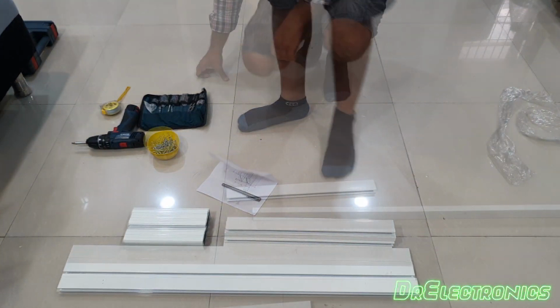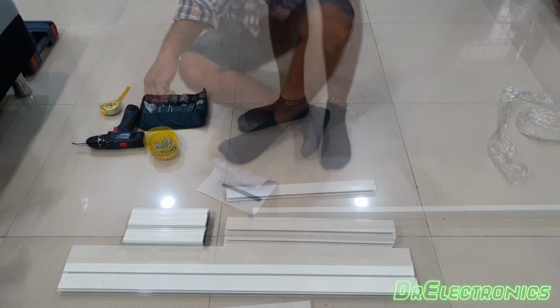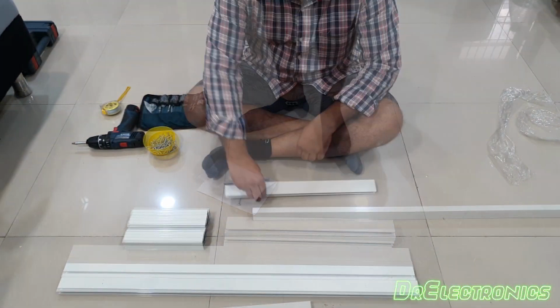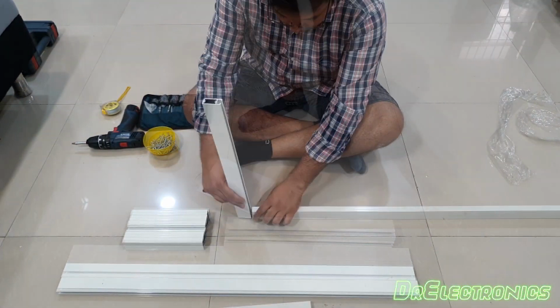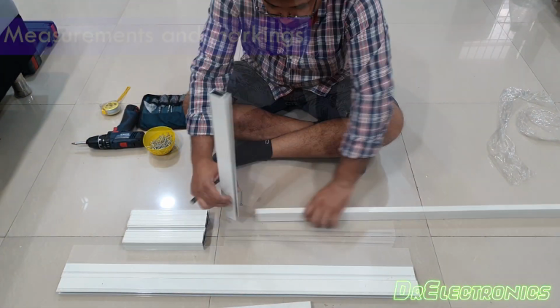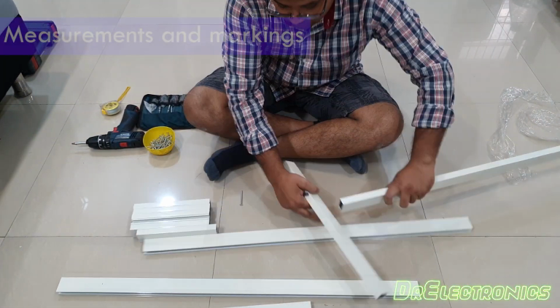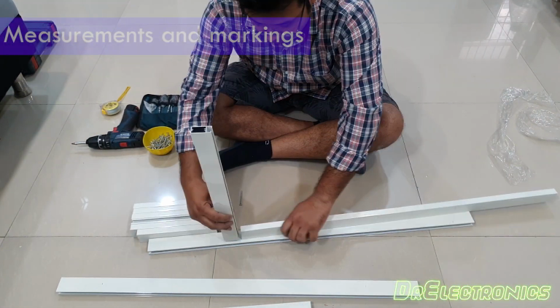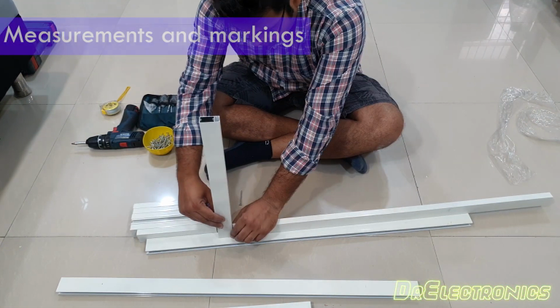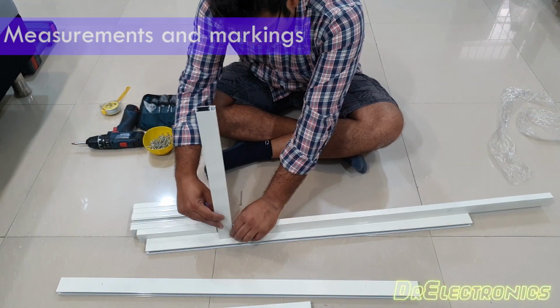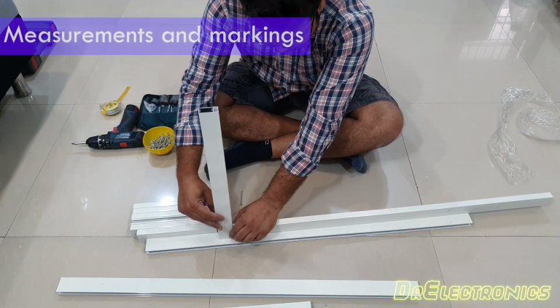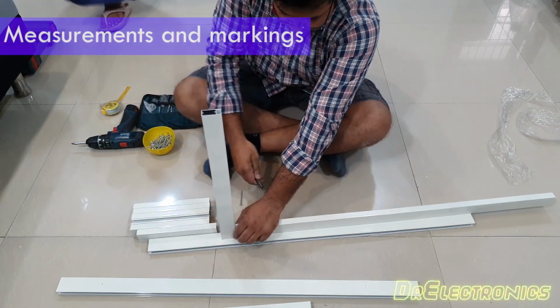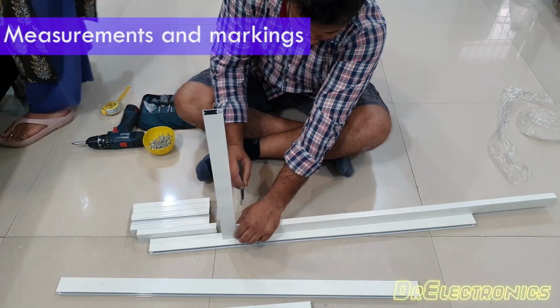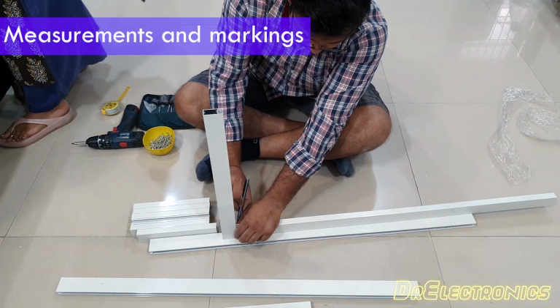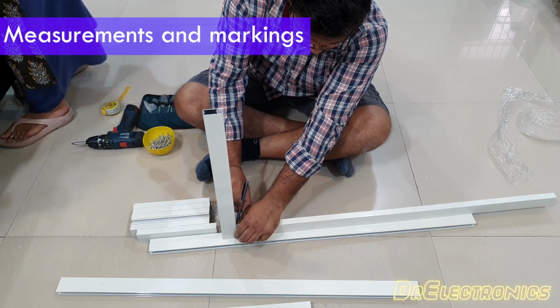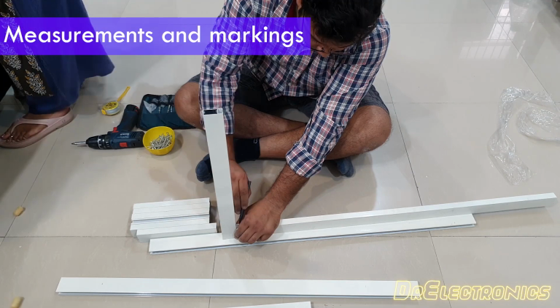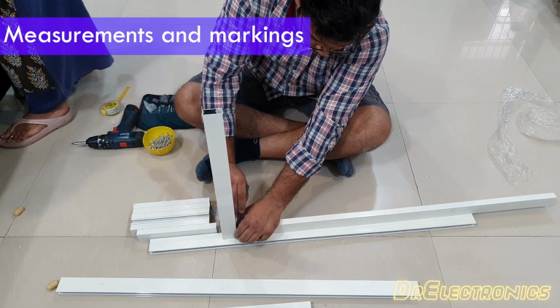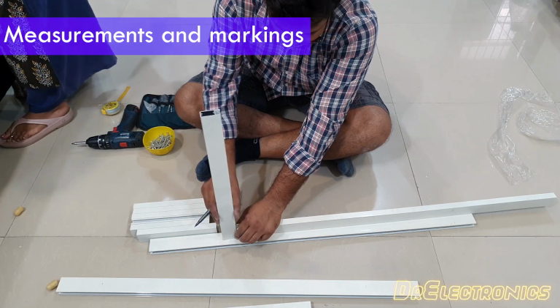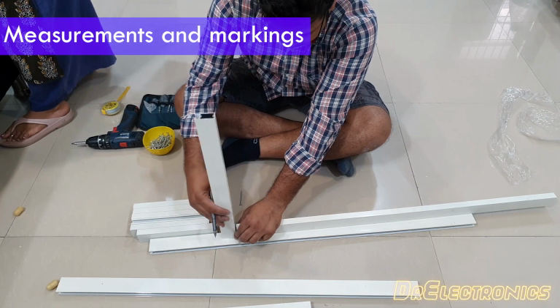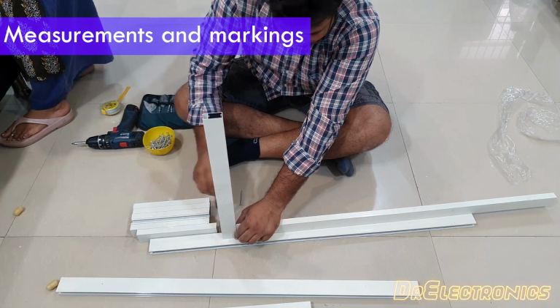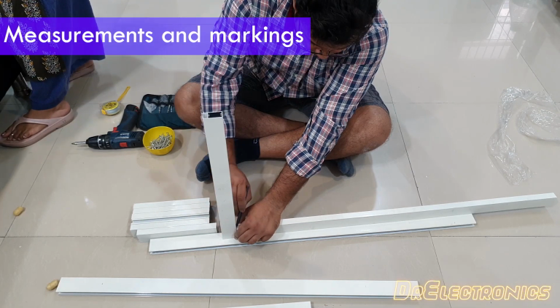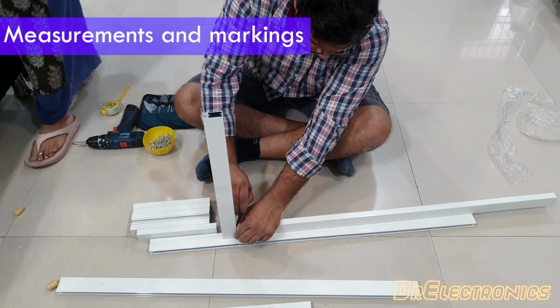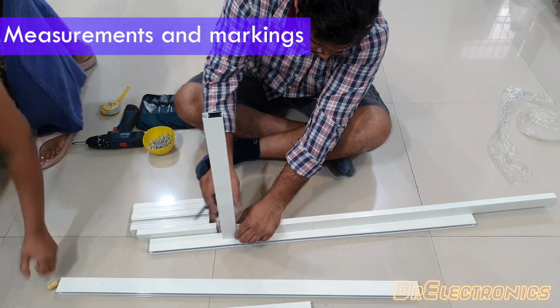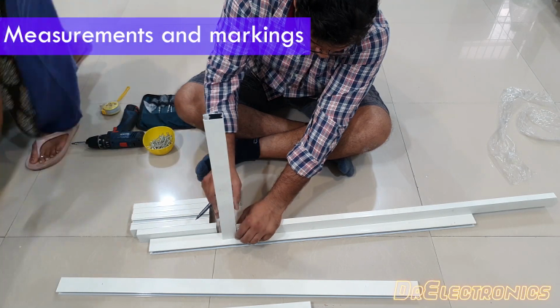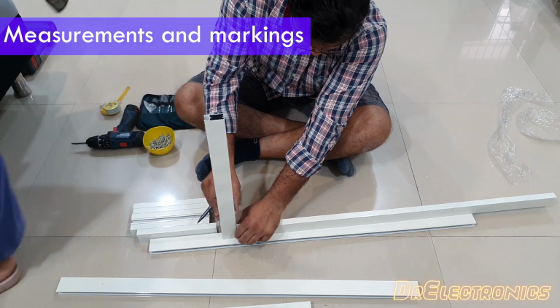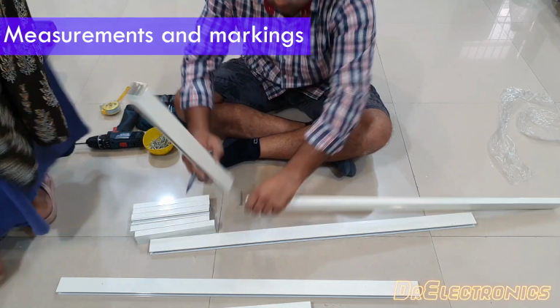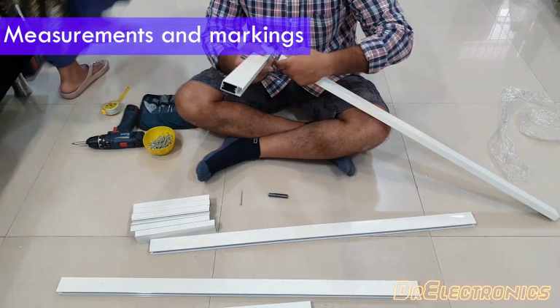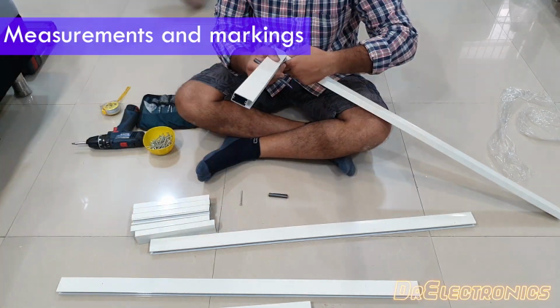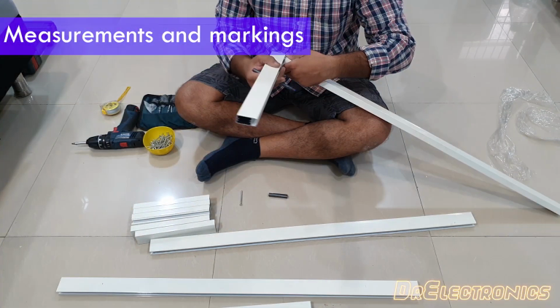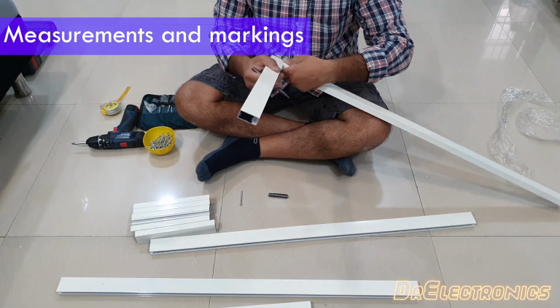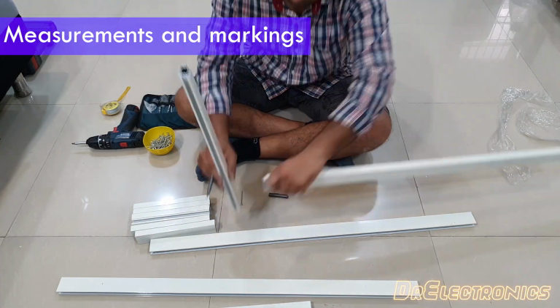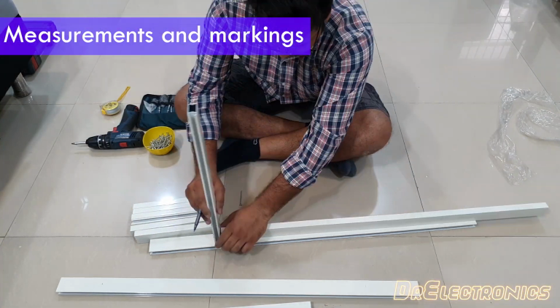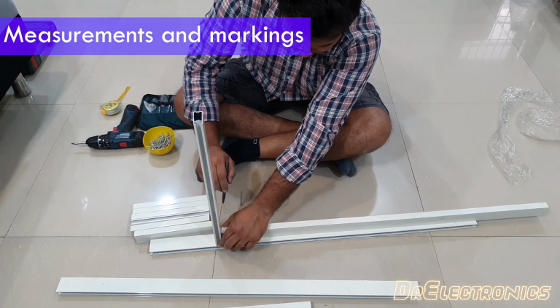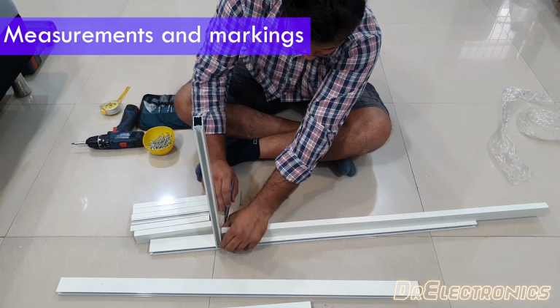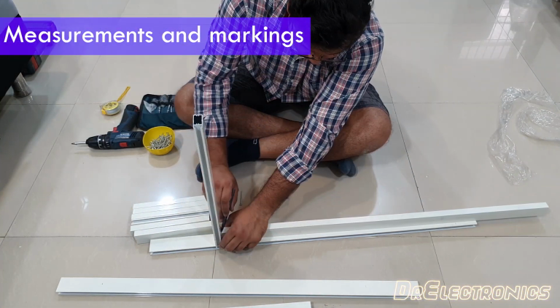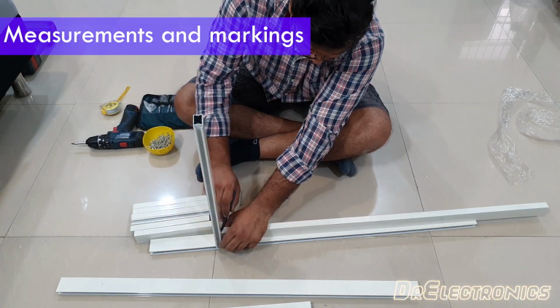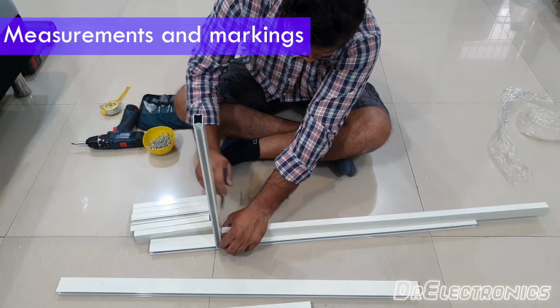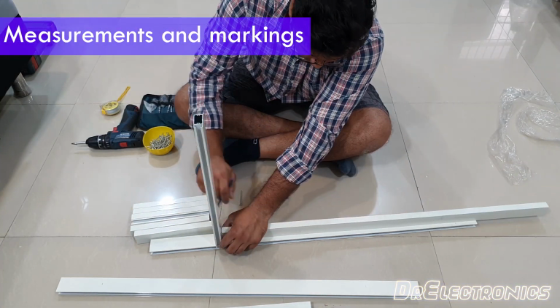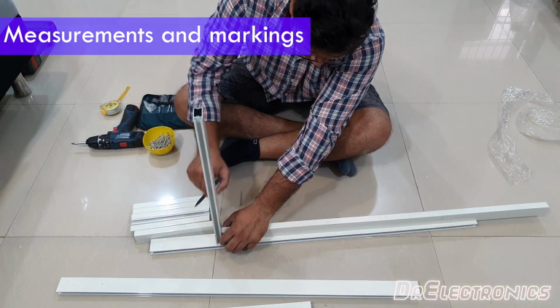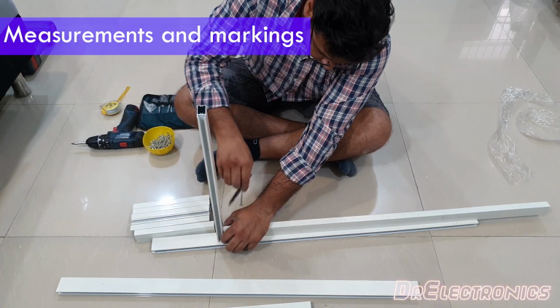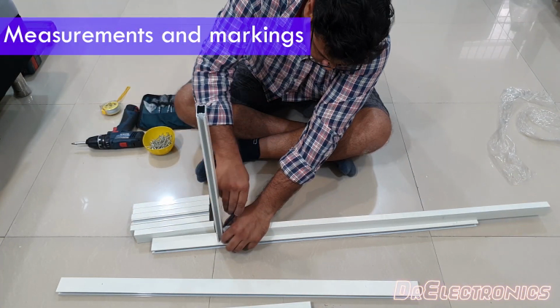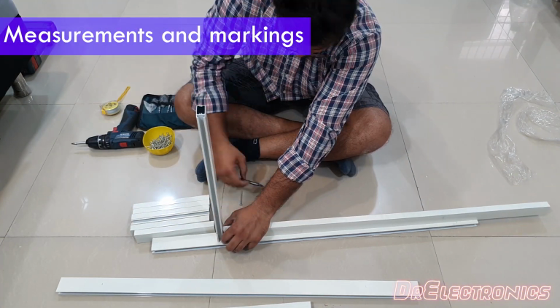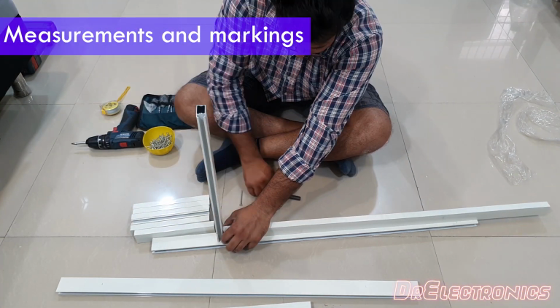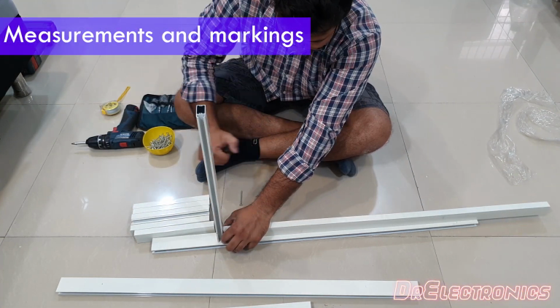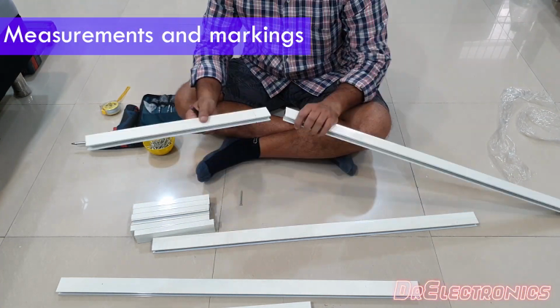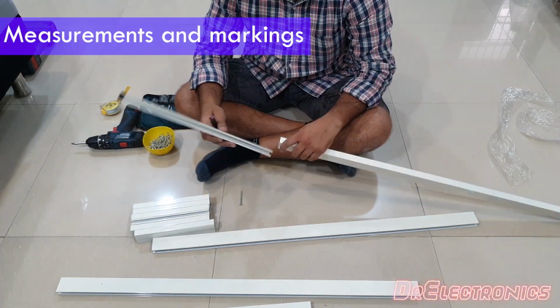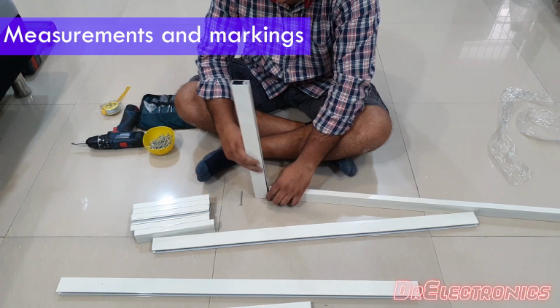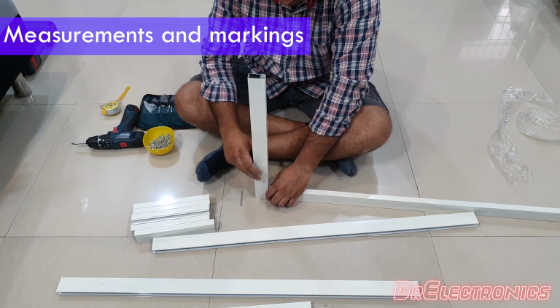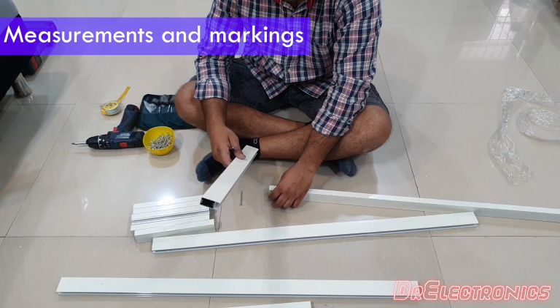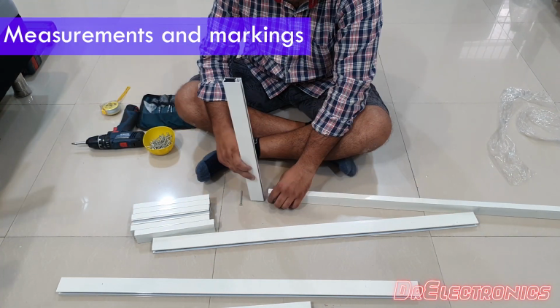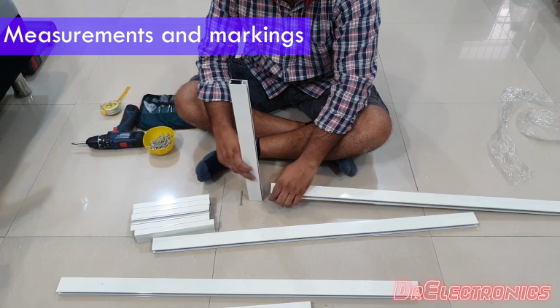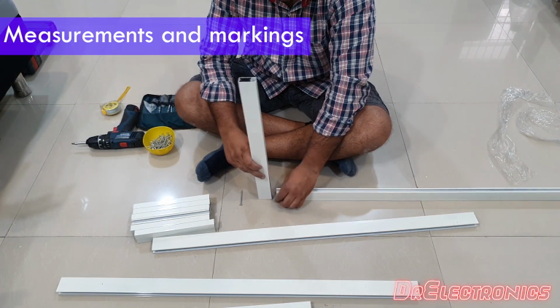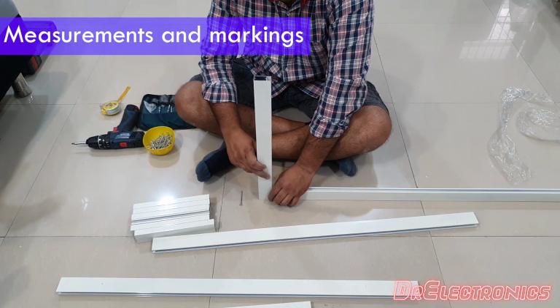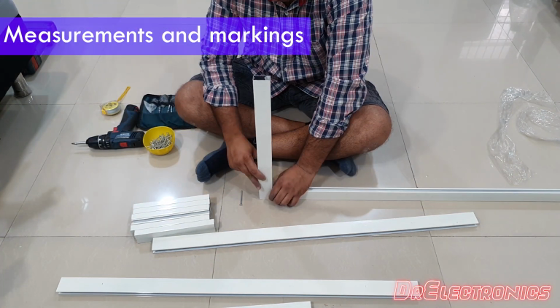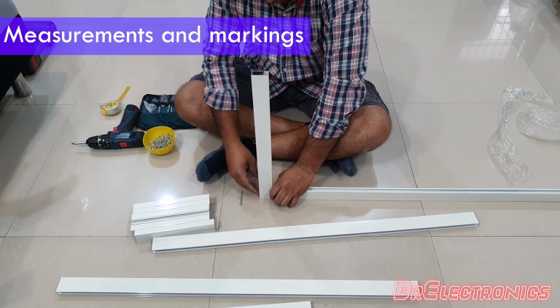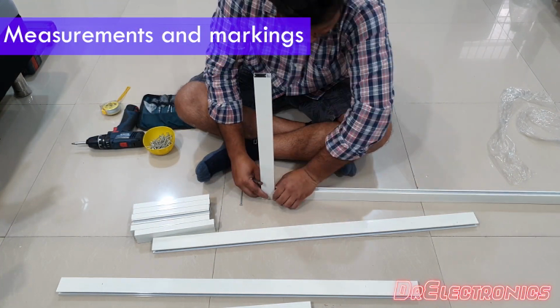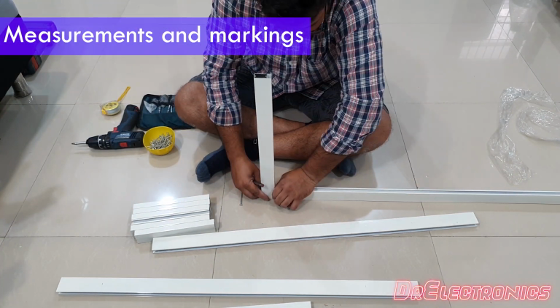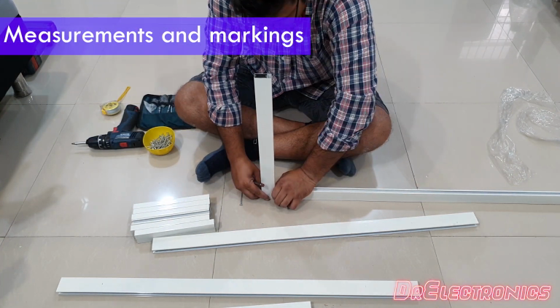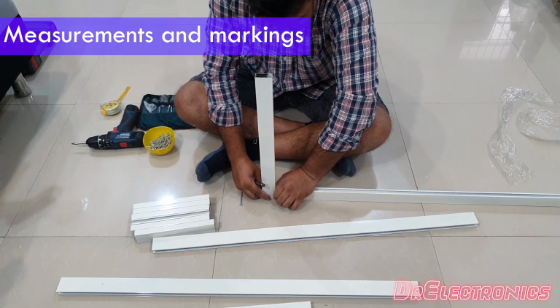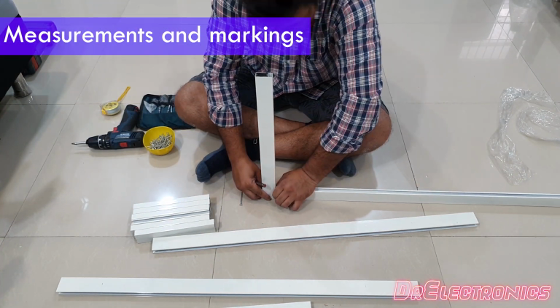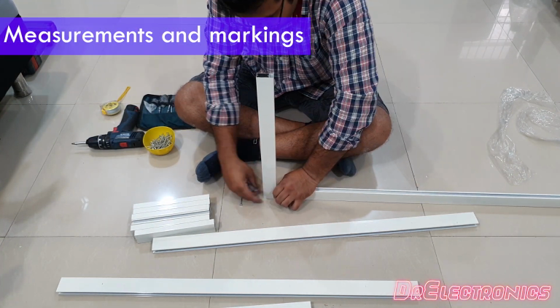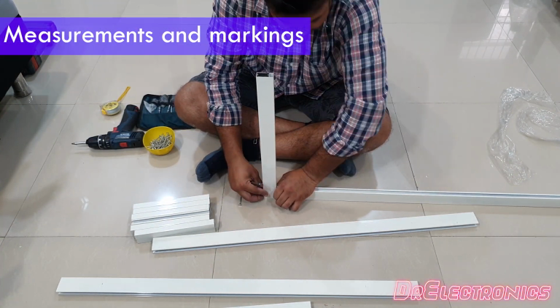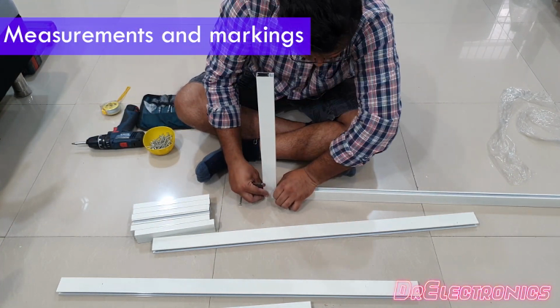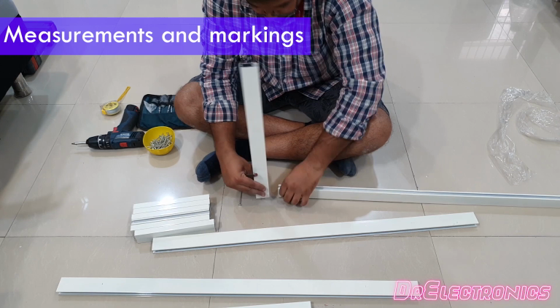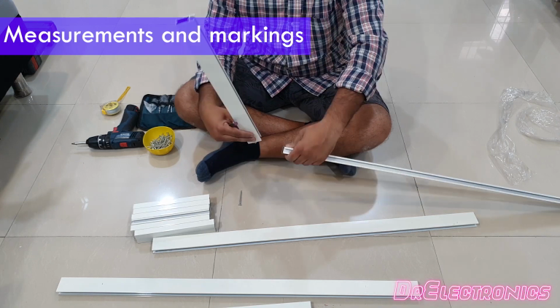Here I am making all the measurements and markings, measuring twice so that there is no error in execution.